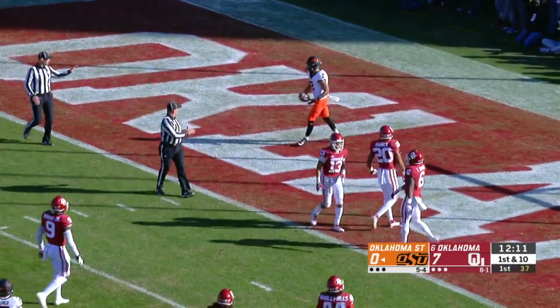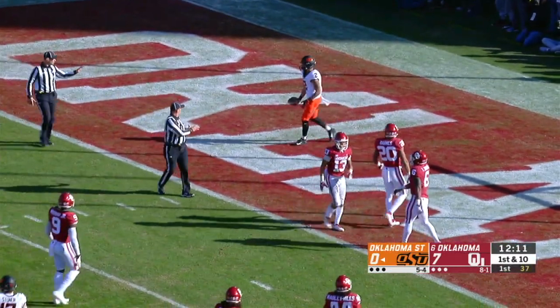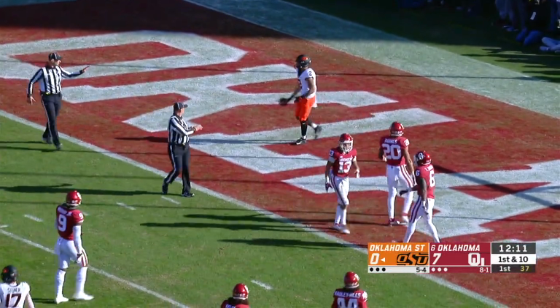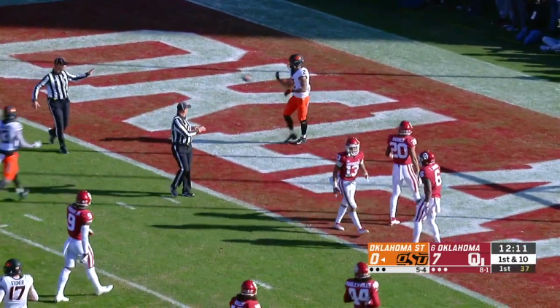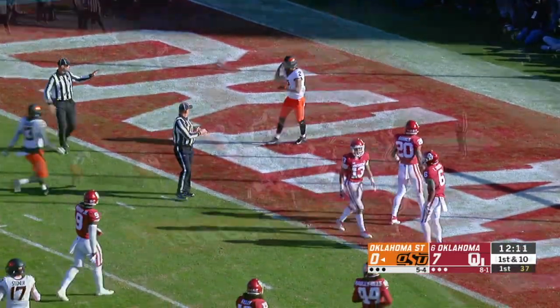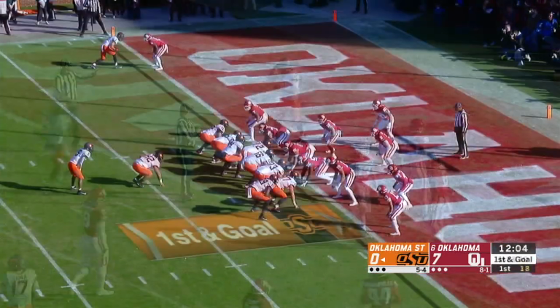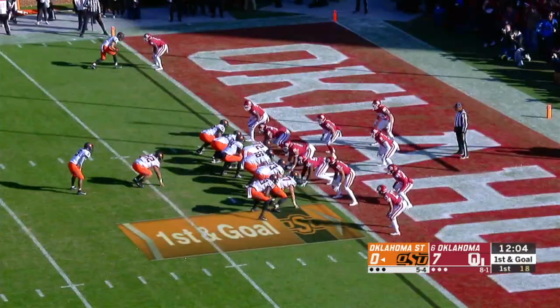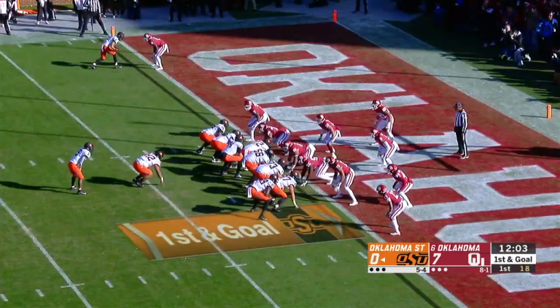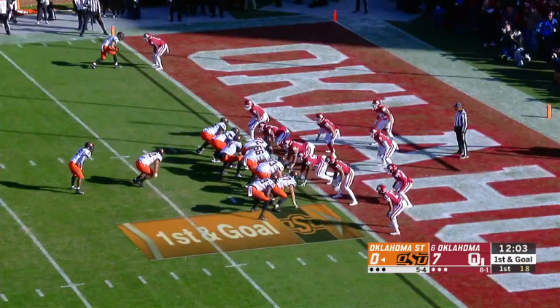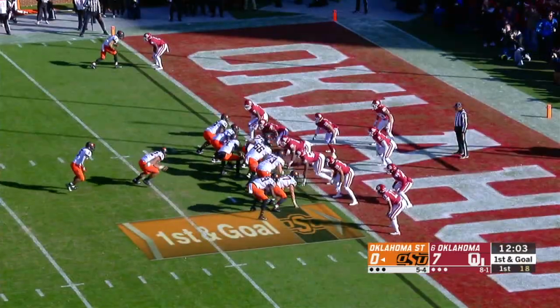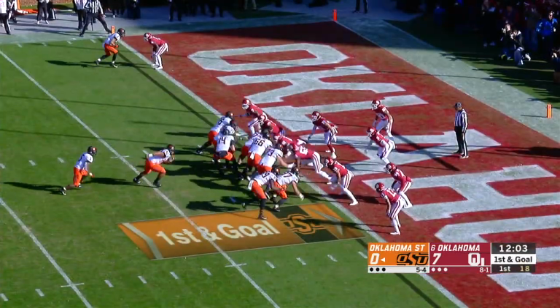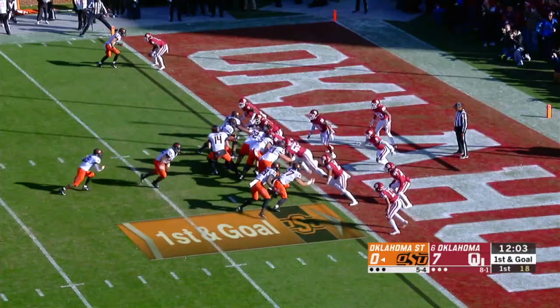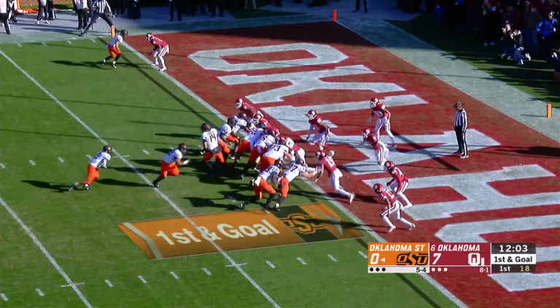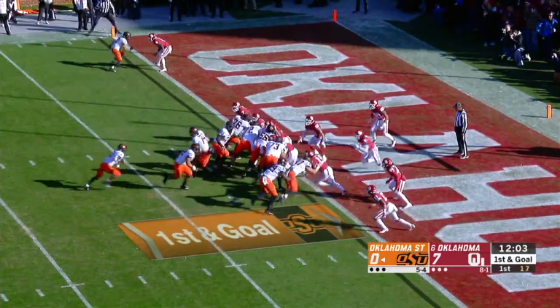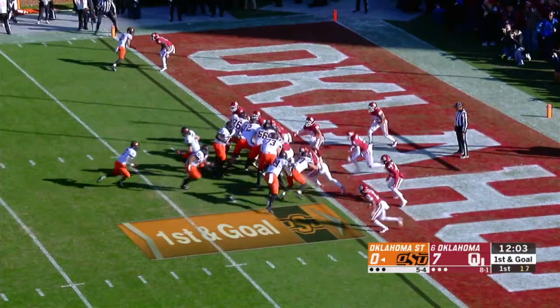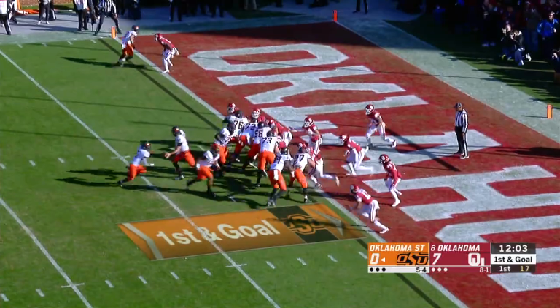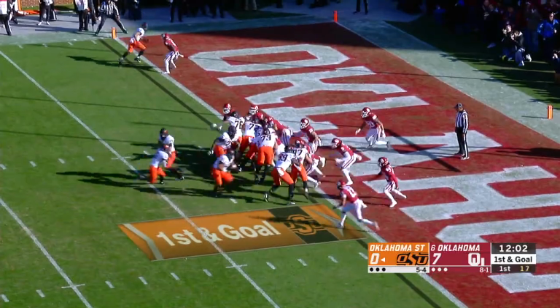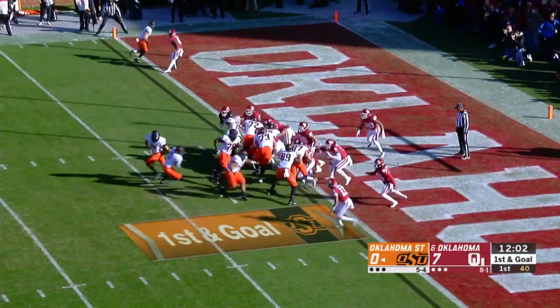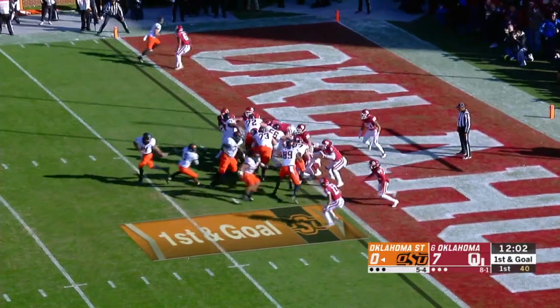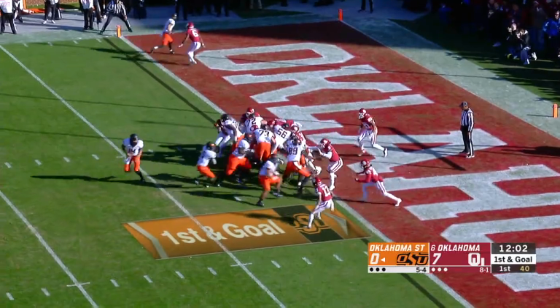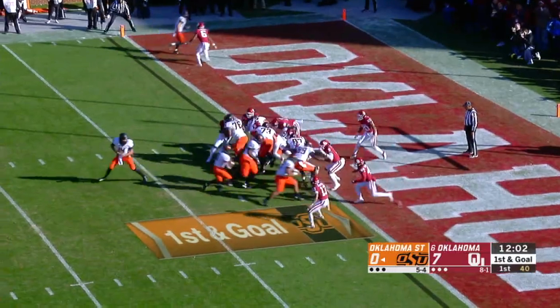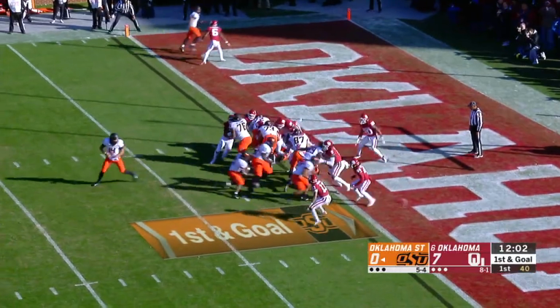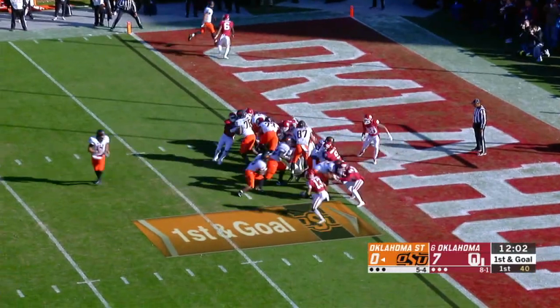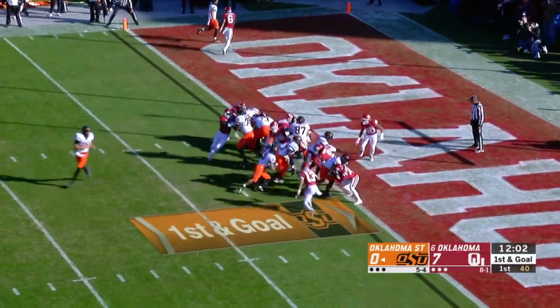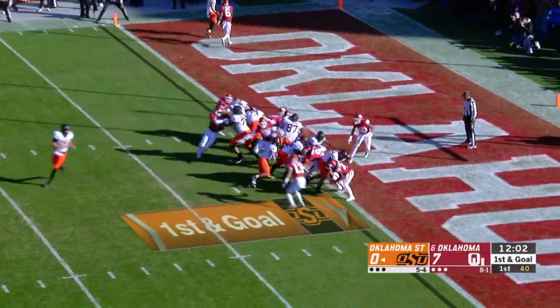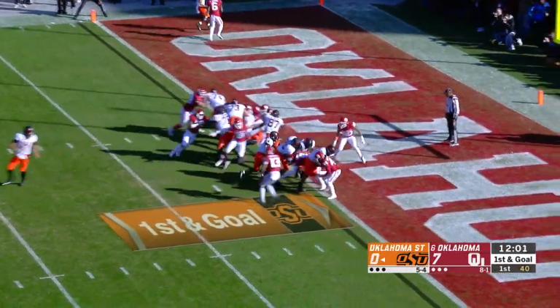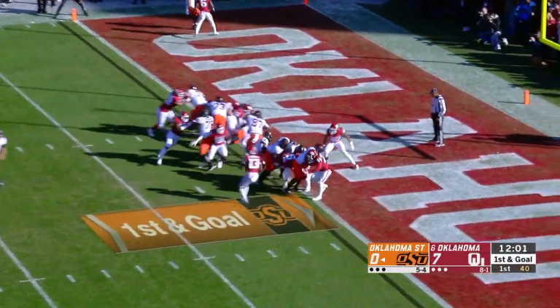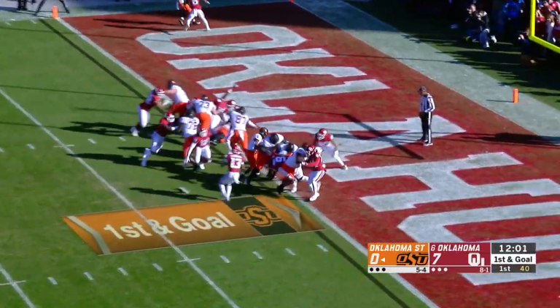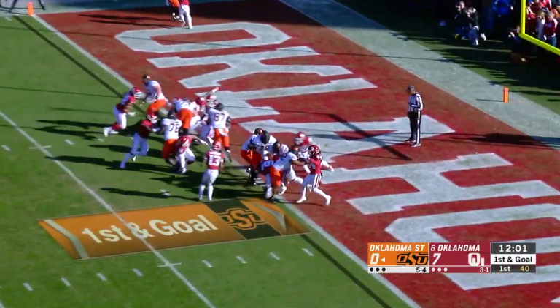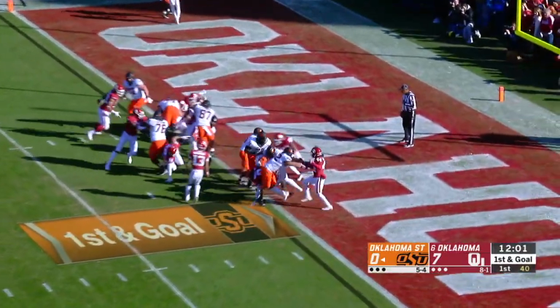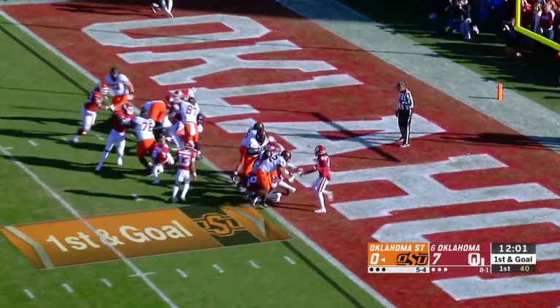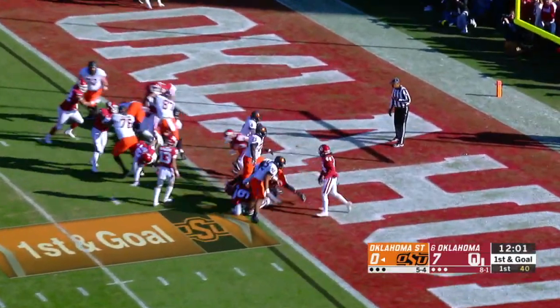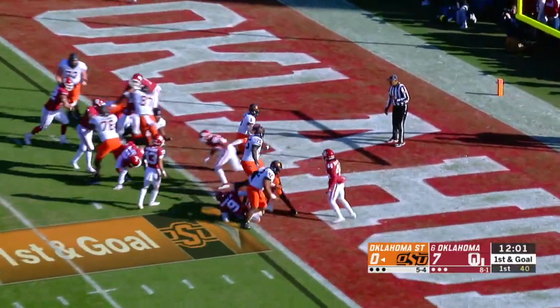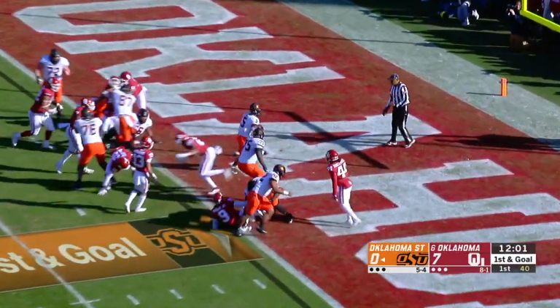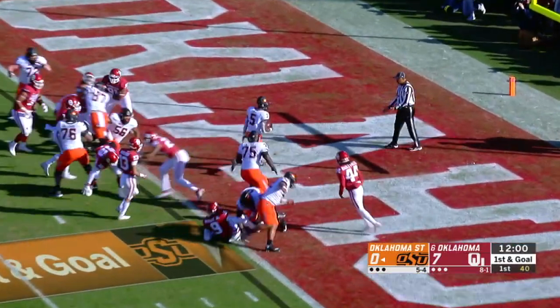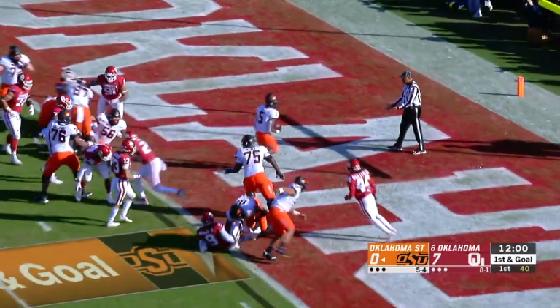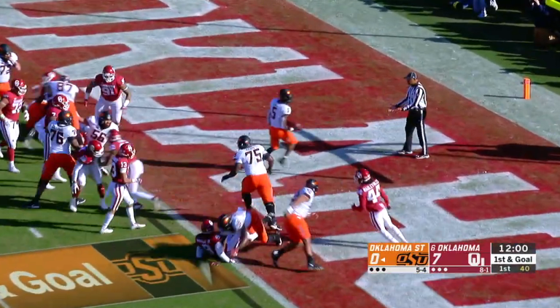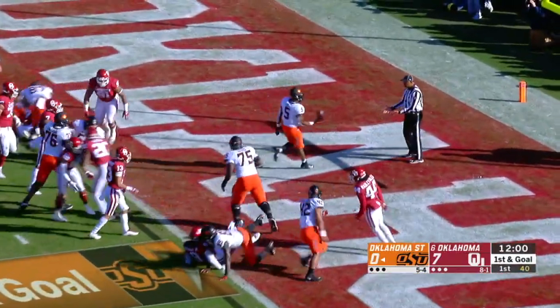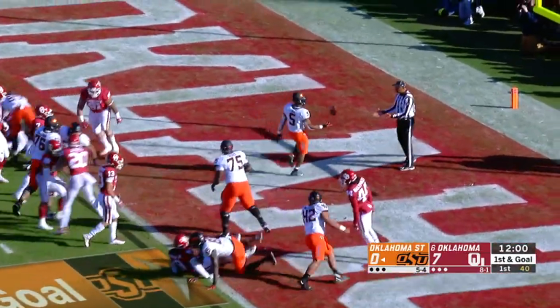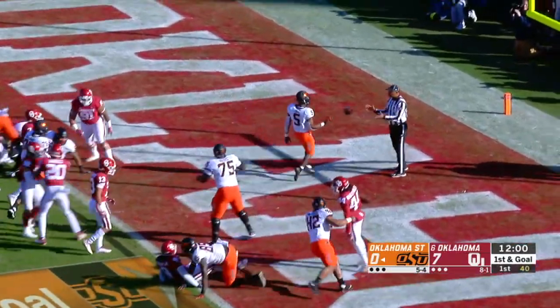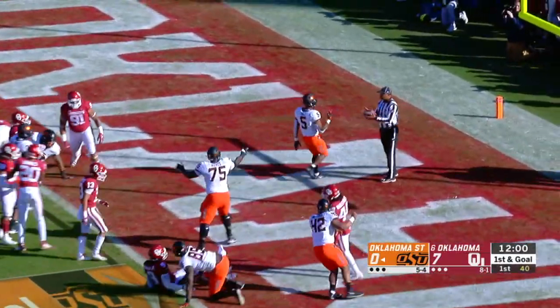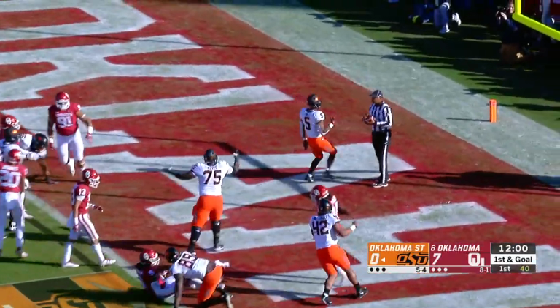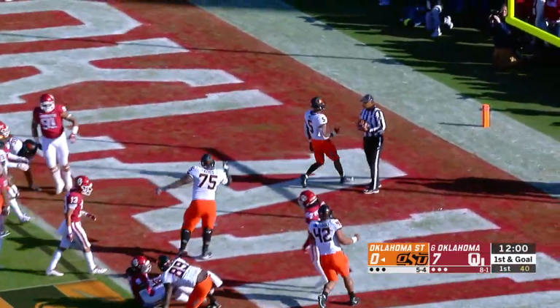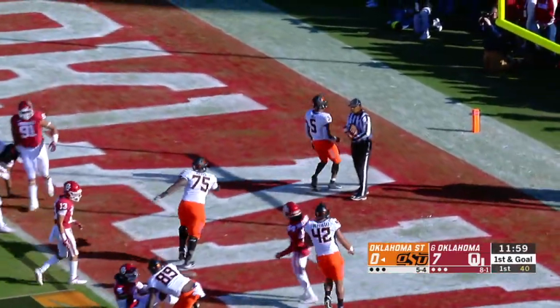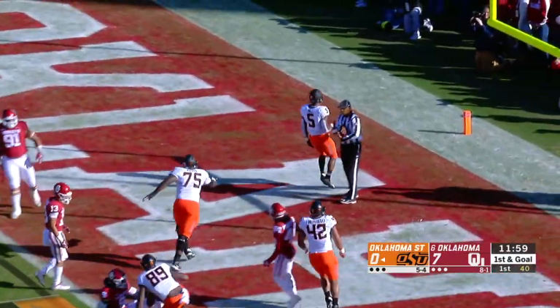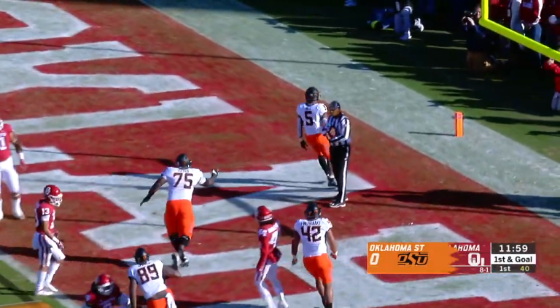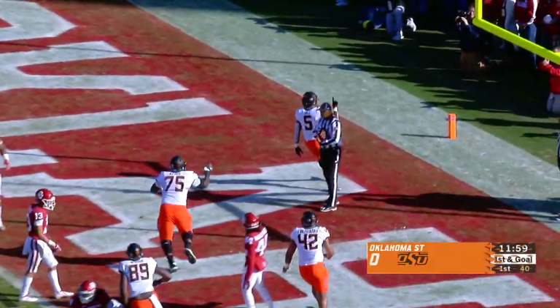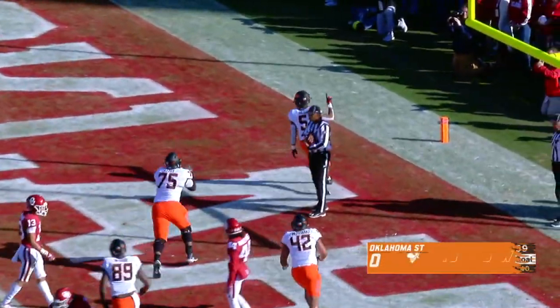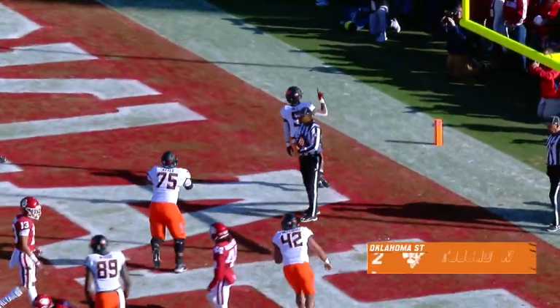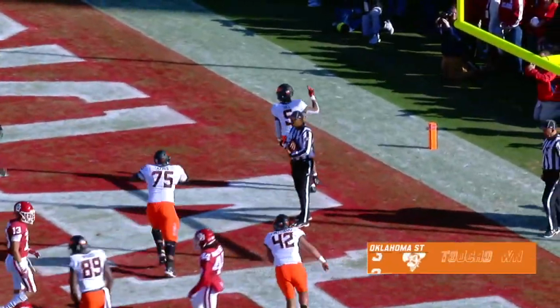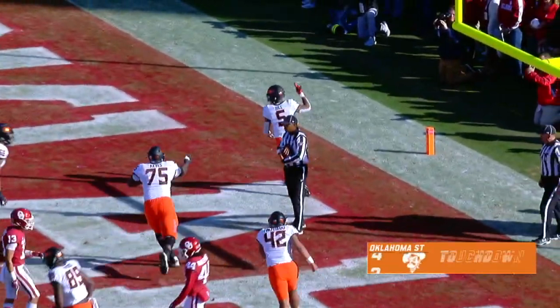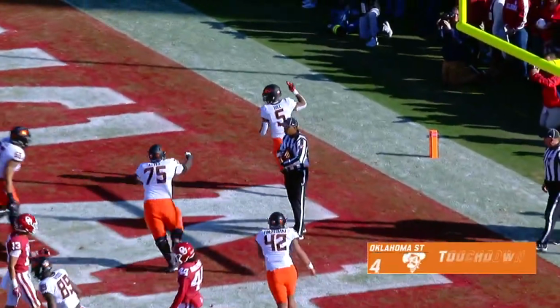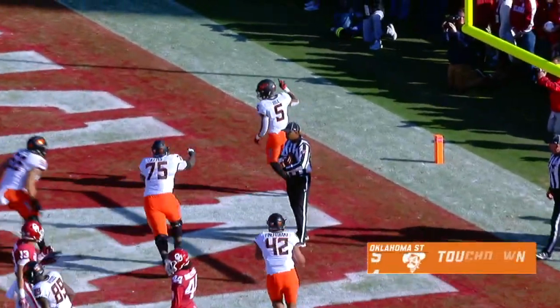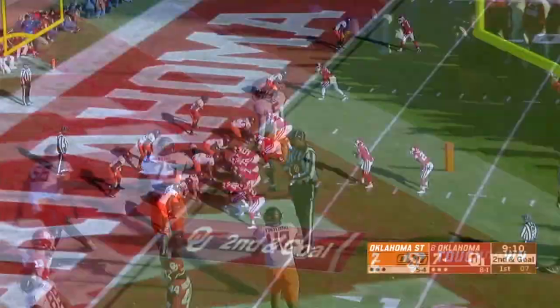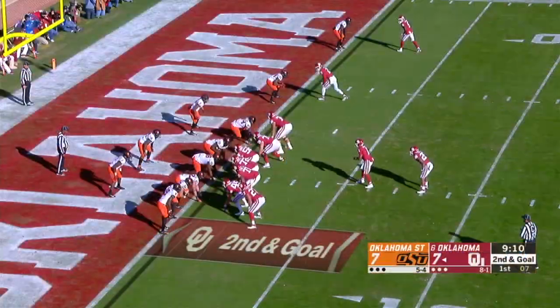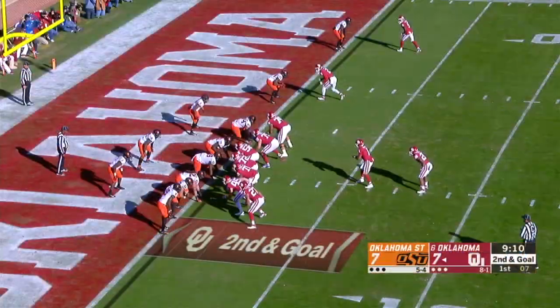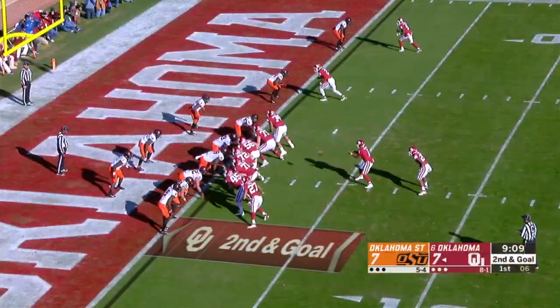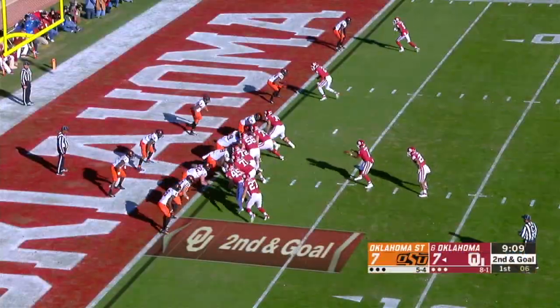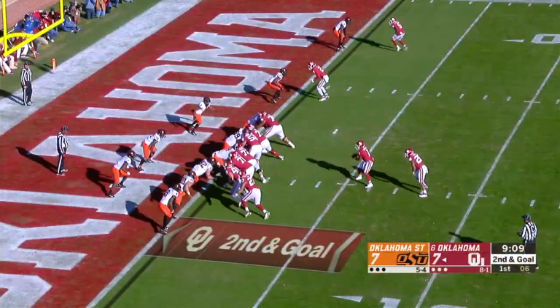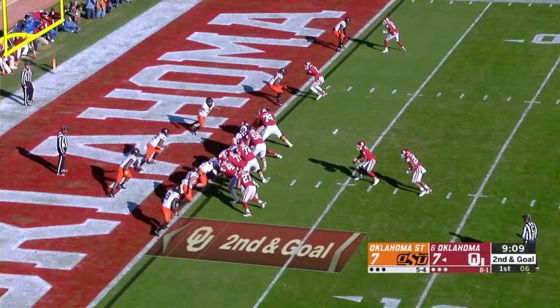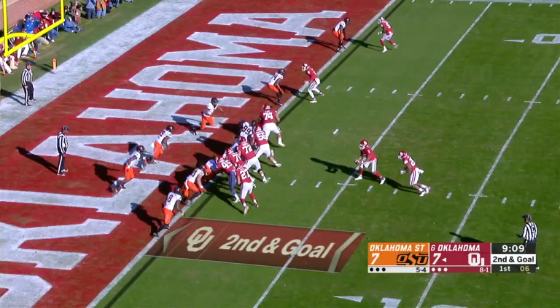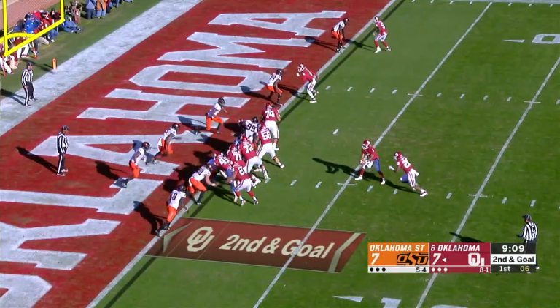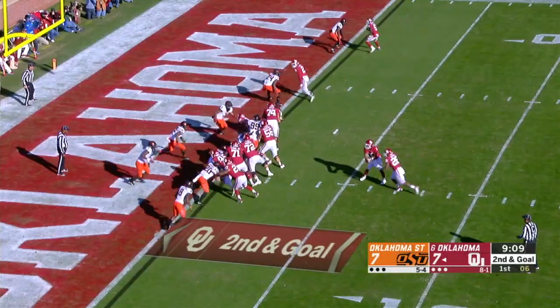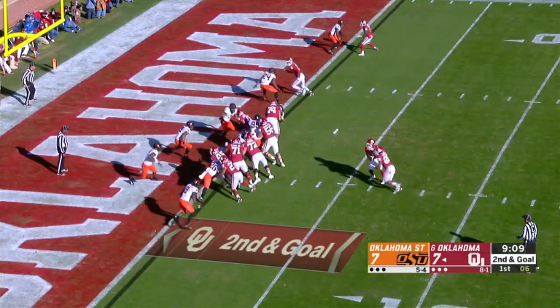It'll be first and goal. Cowboys take the snap, handoff Hill — and he'll walk into the end zone.